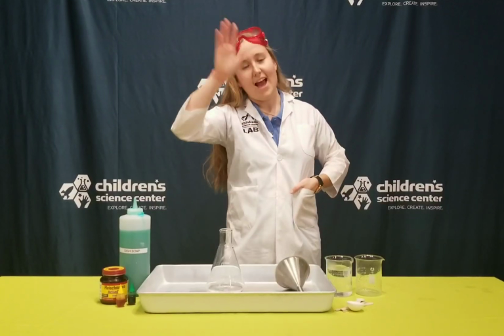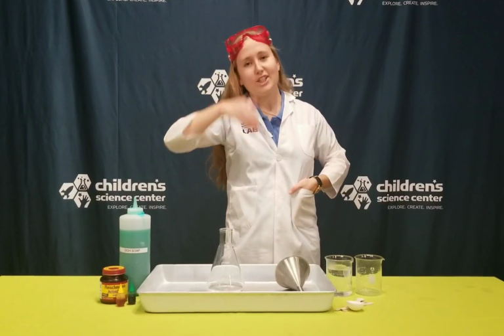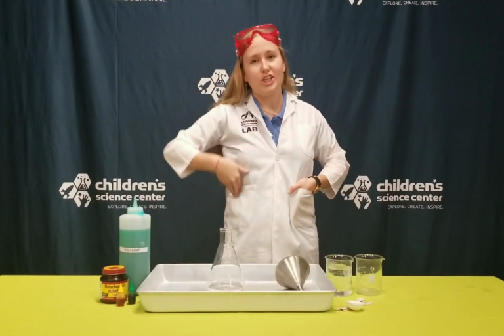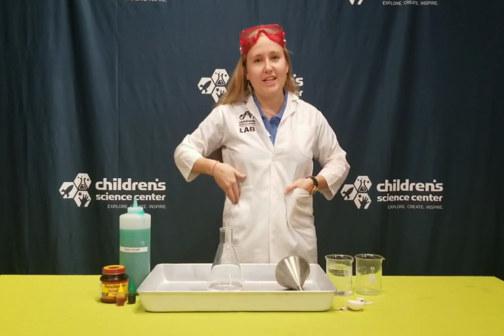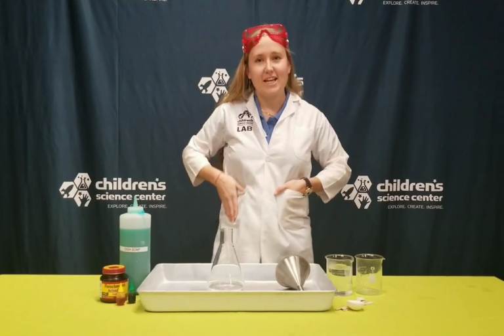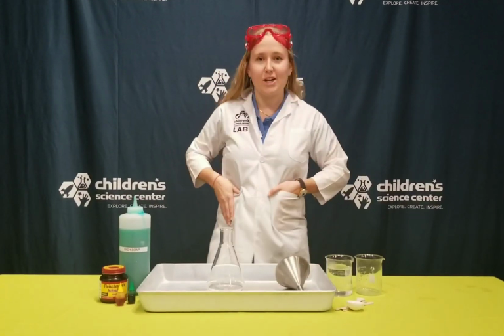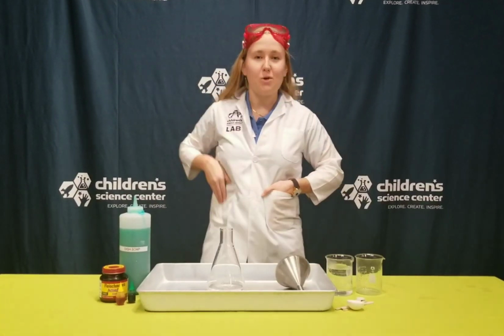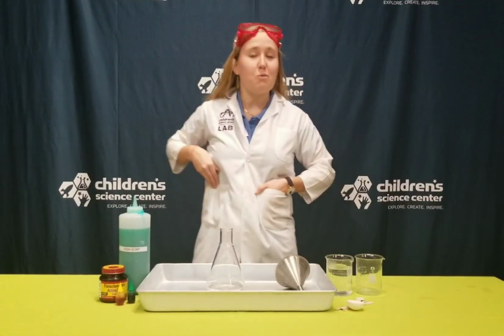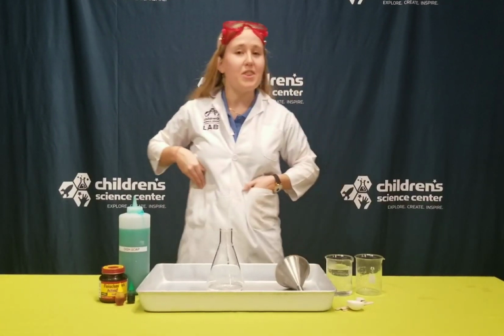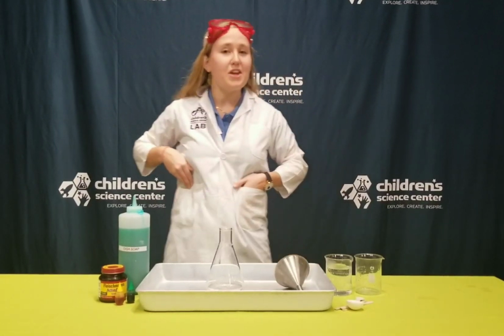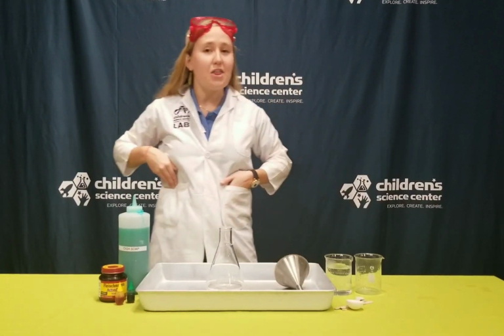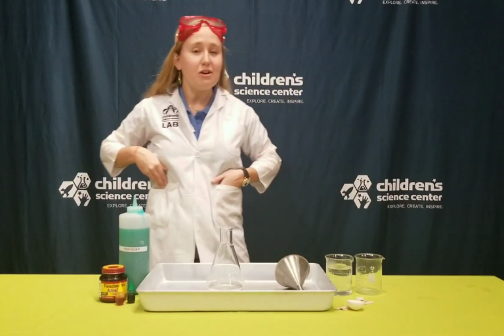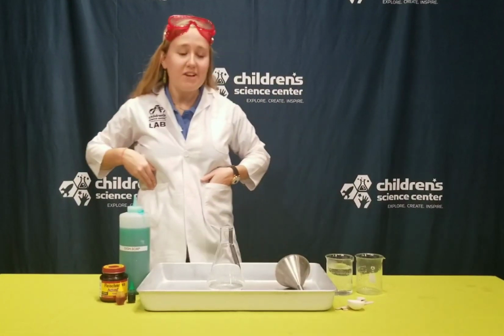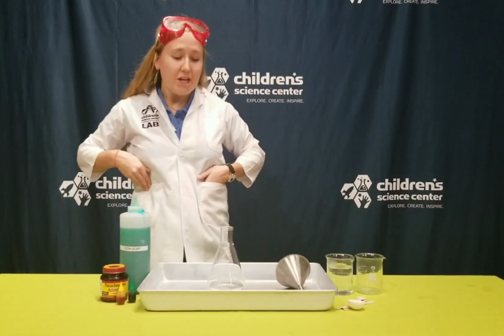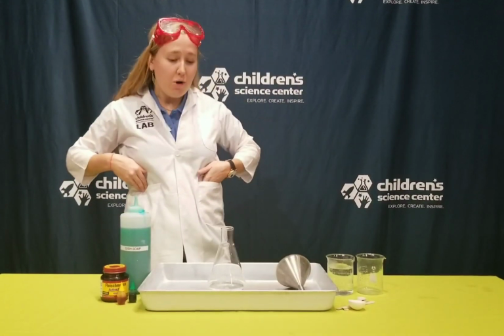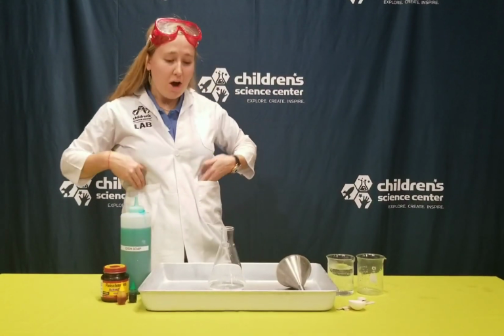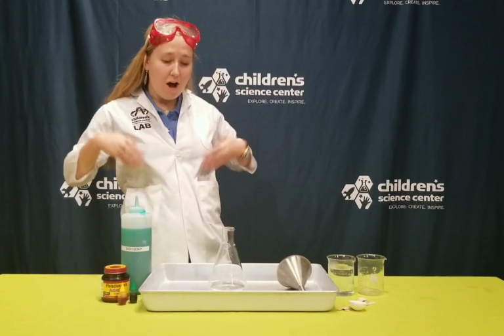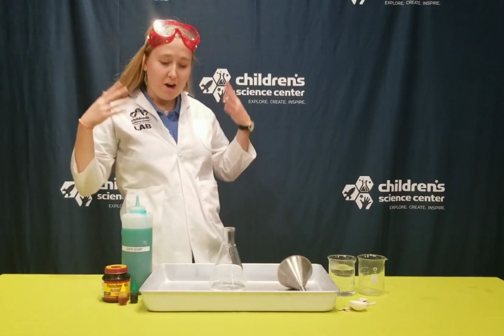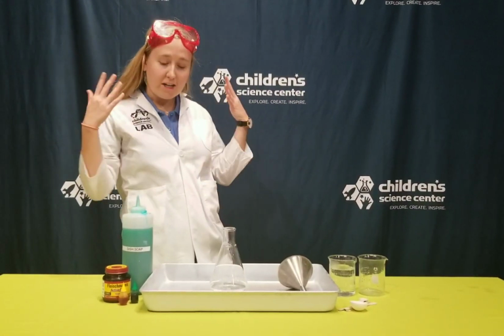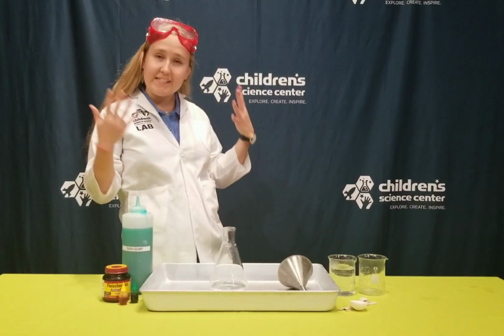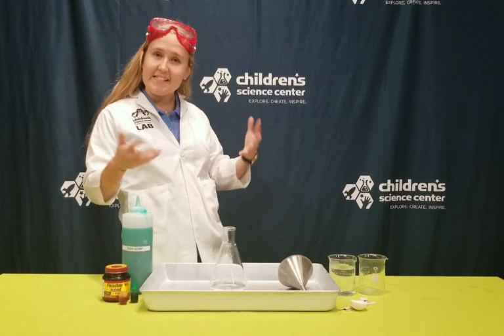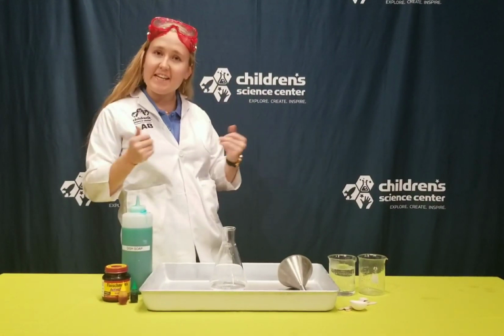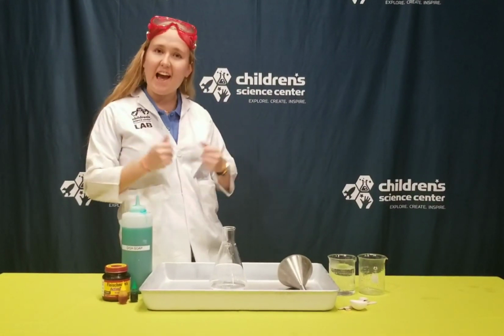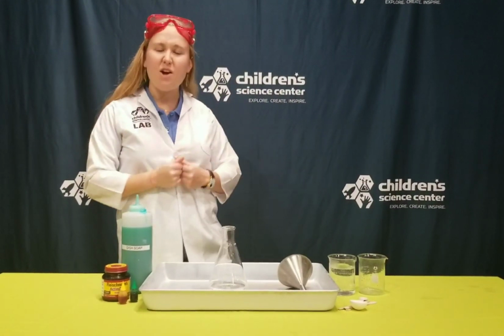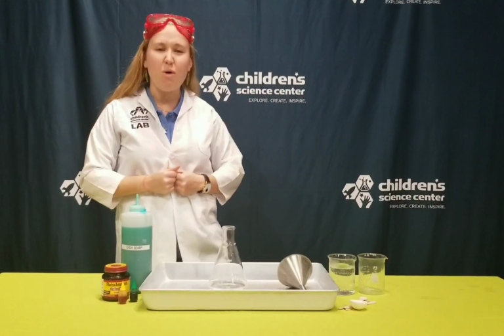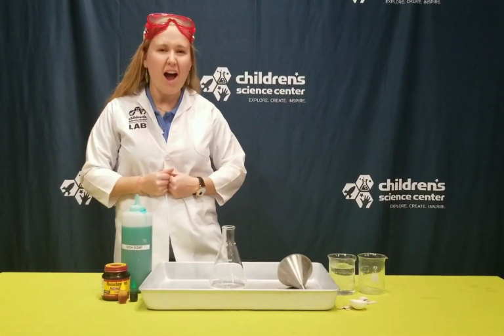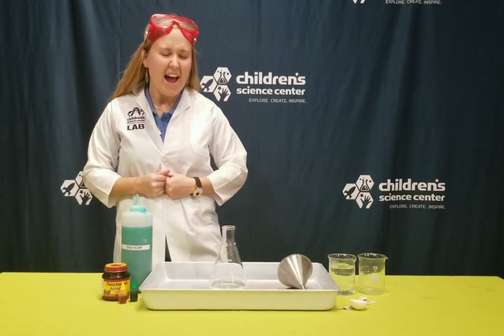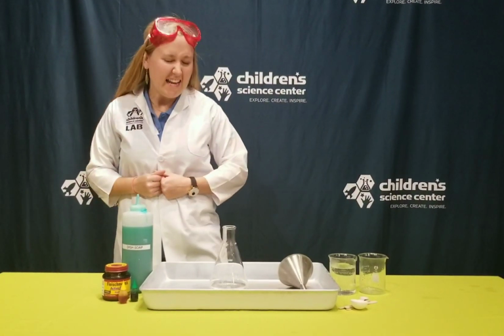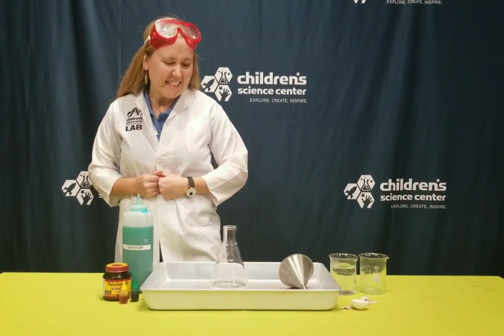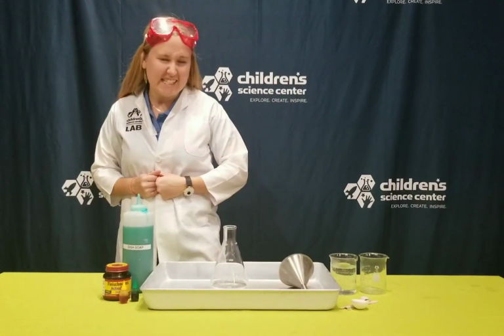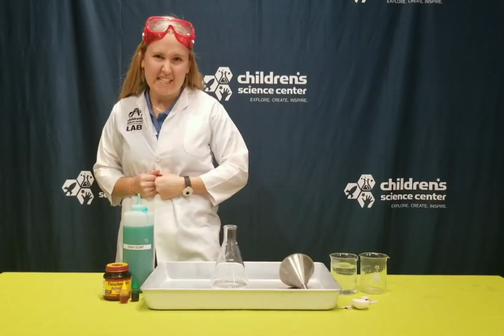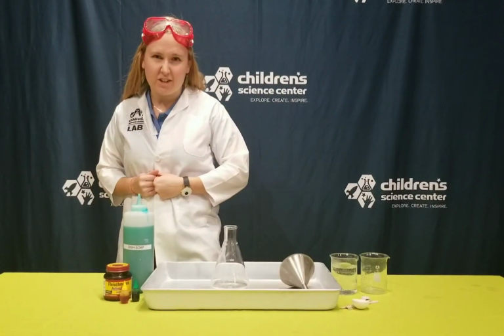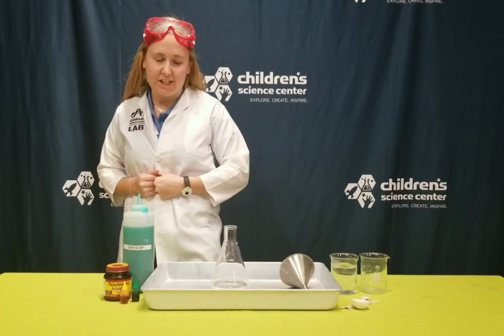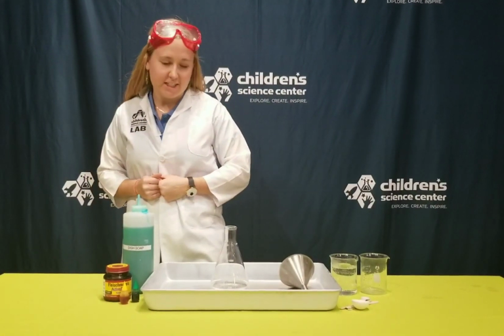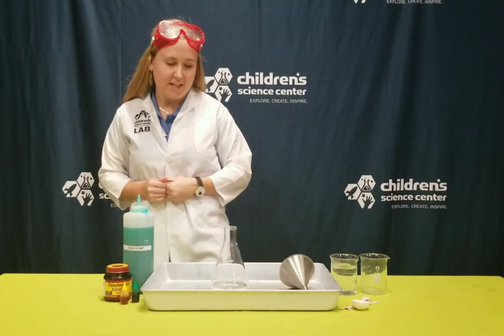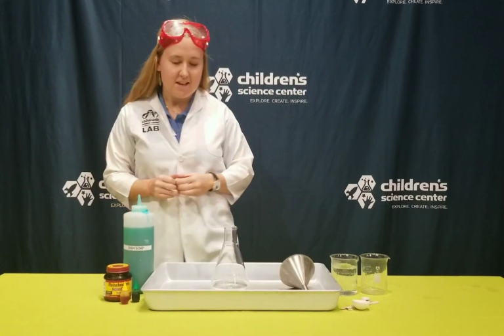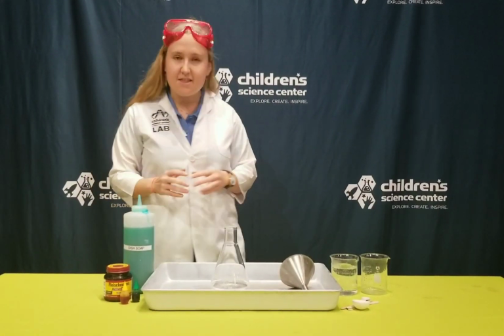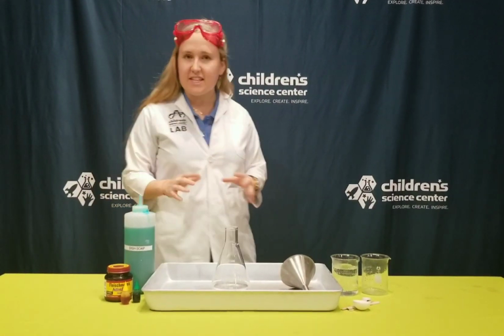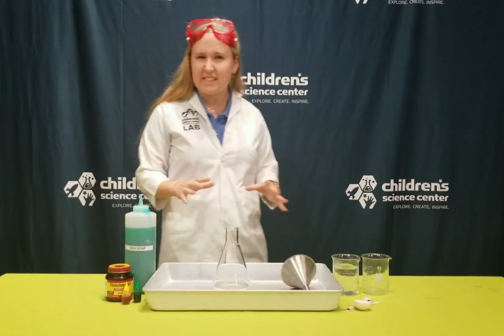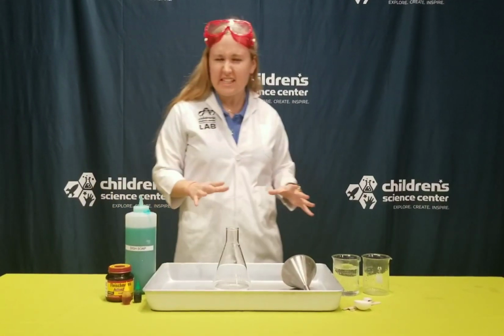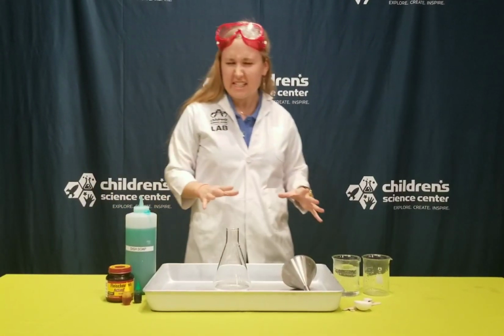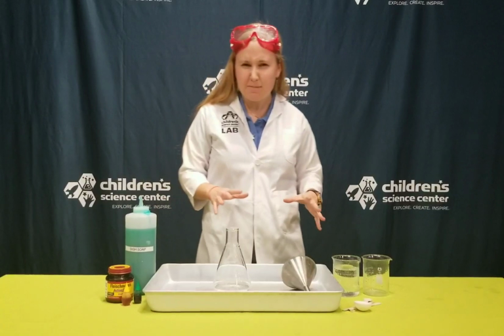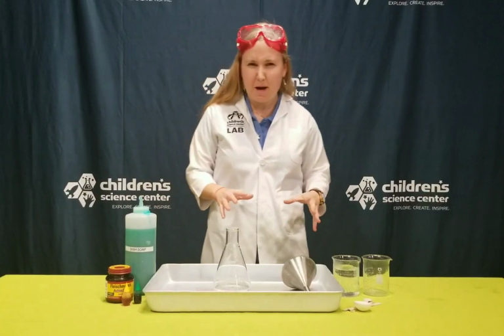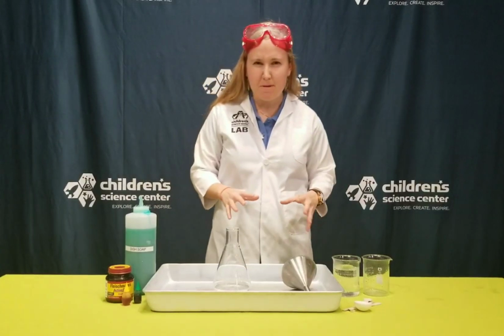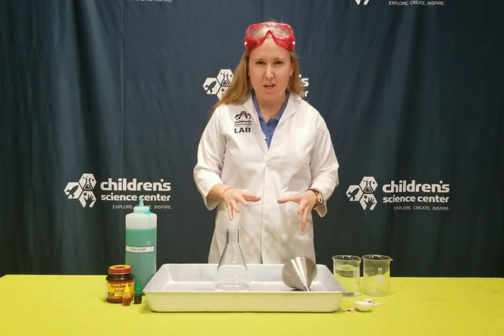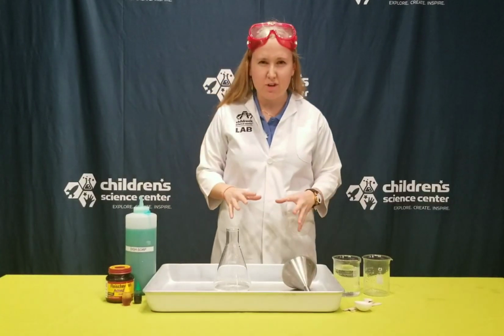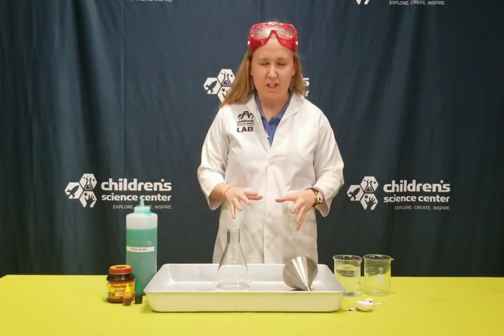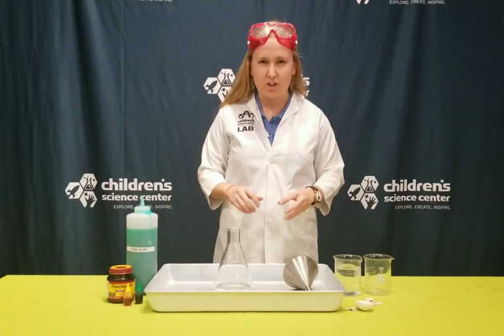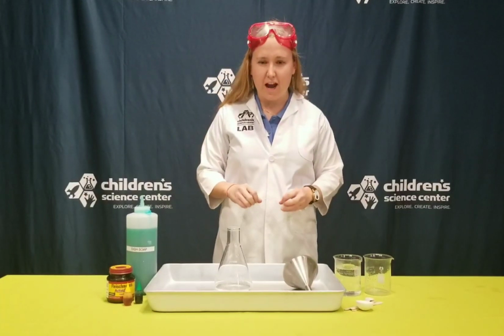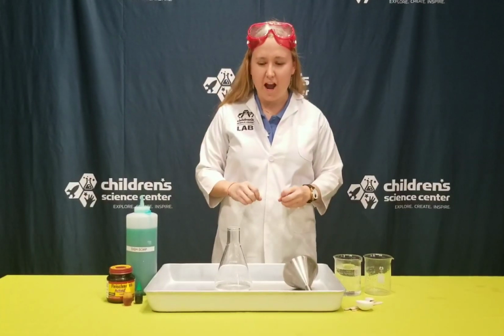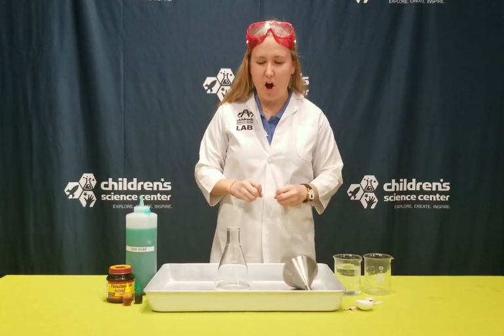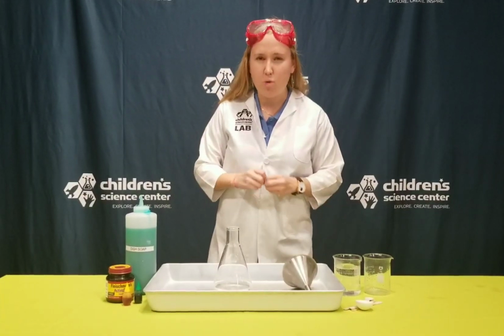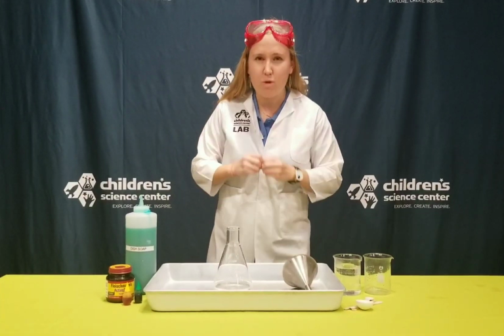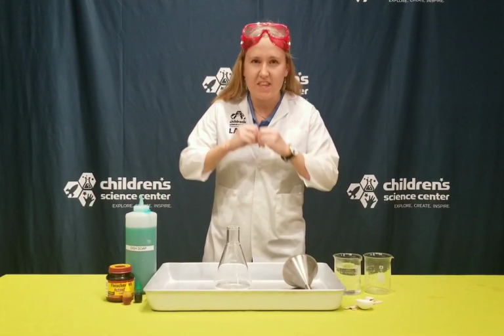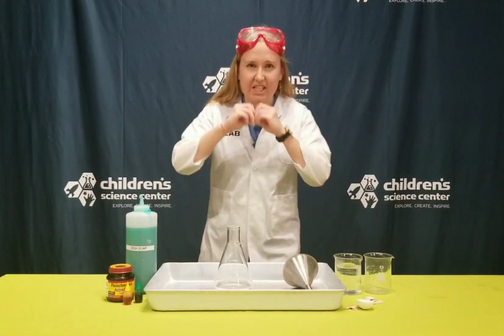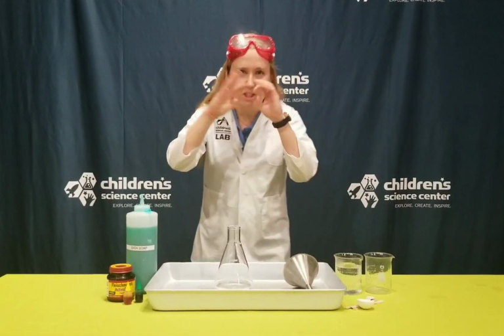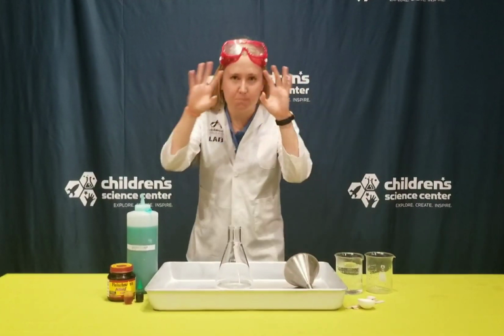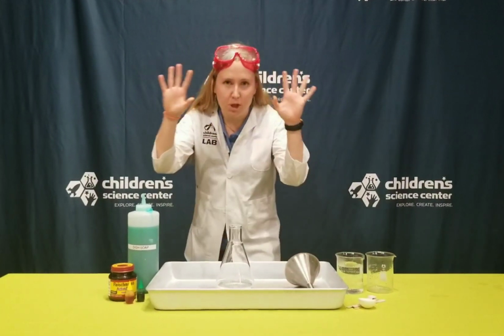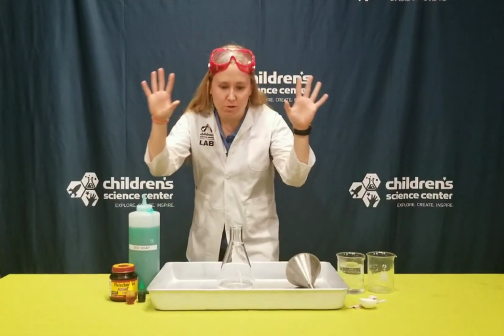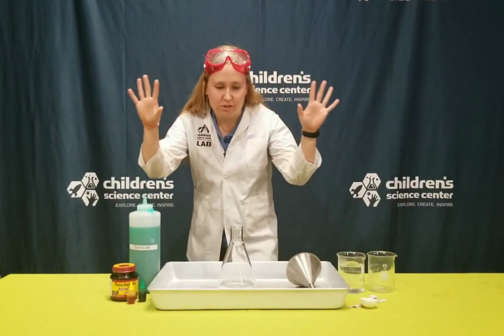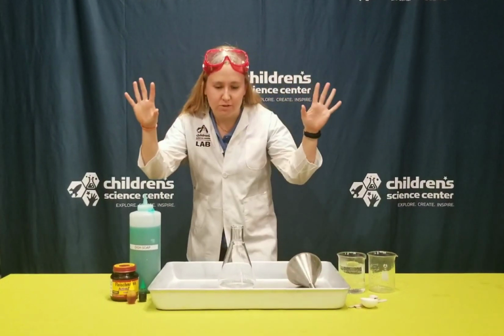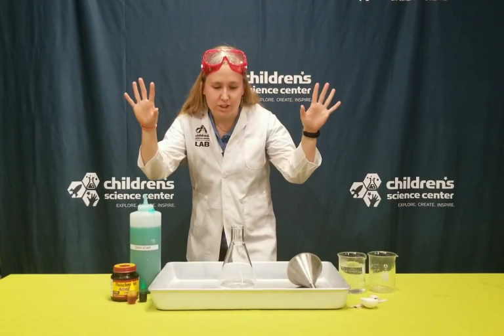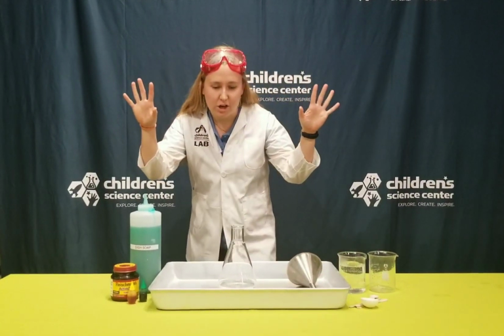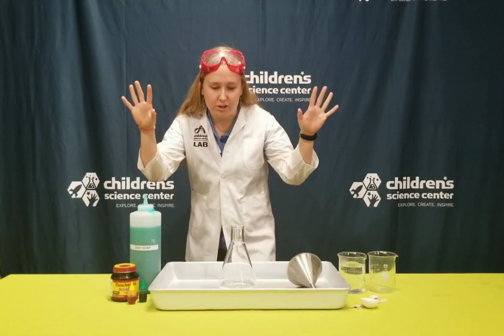Ashlyn here with another video of our DIY series. This is an experiment you can try at home with explosive results.